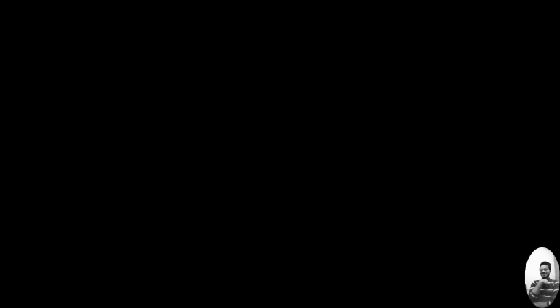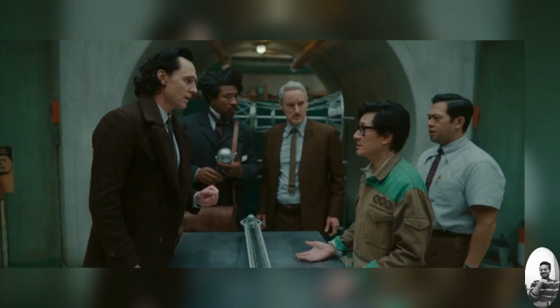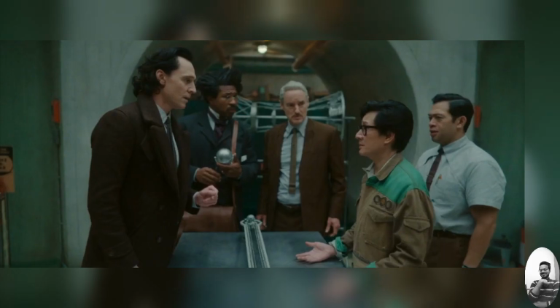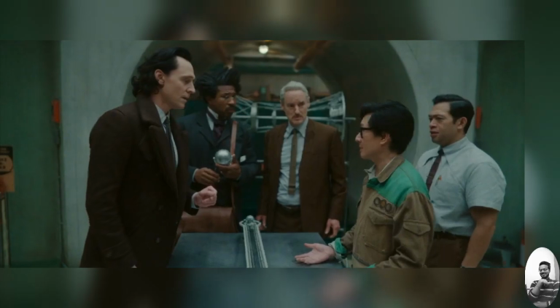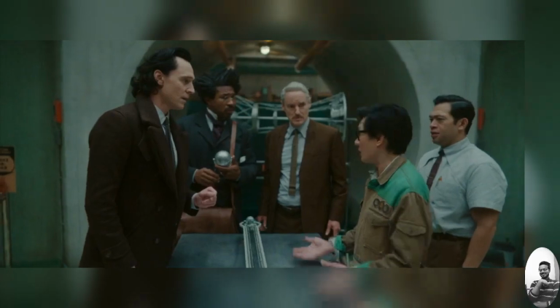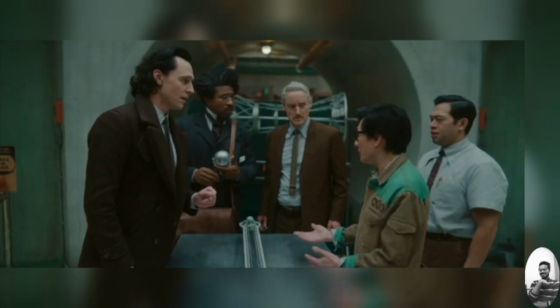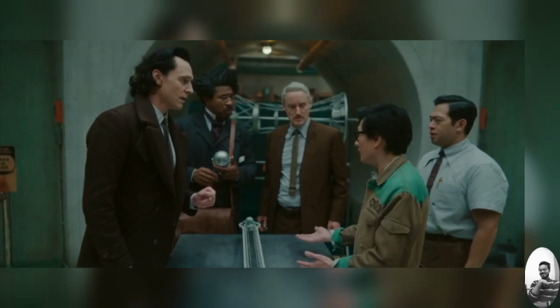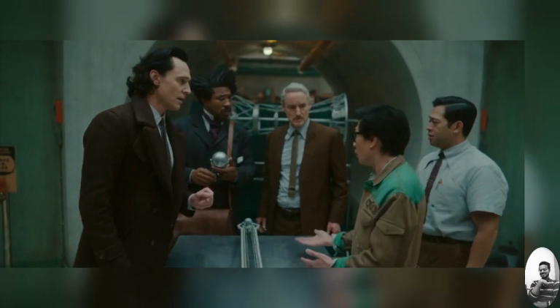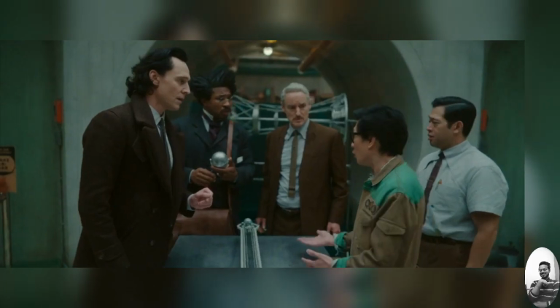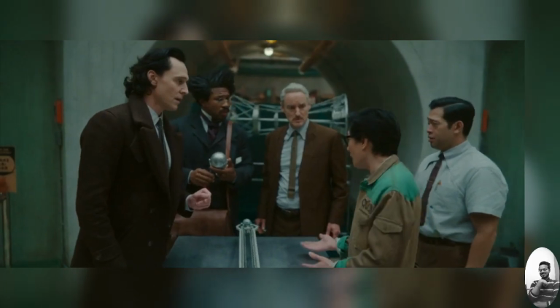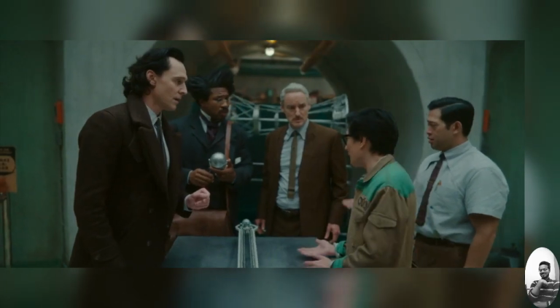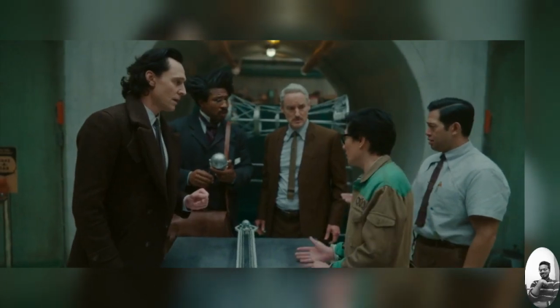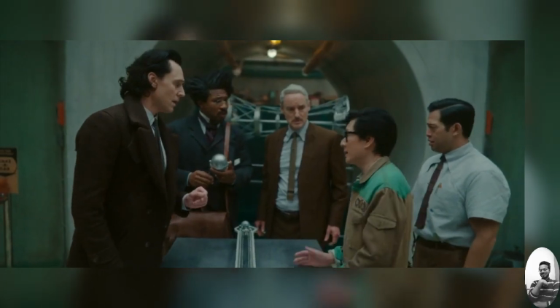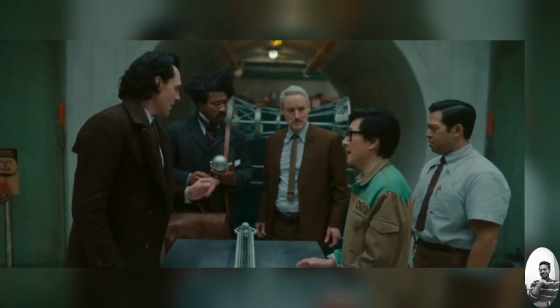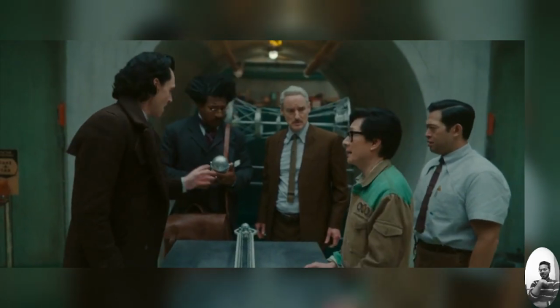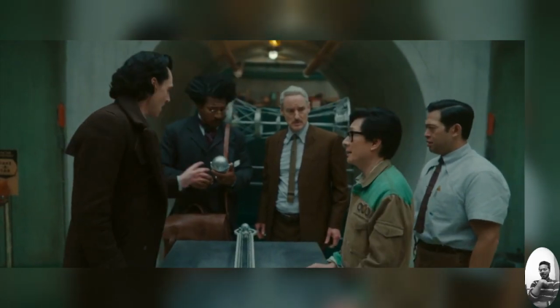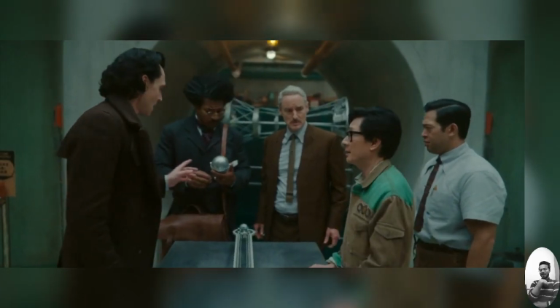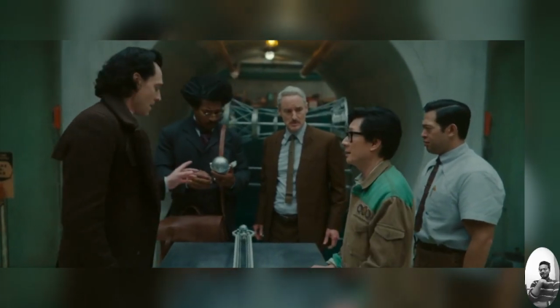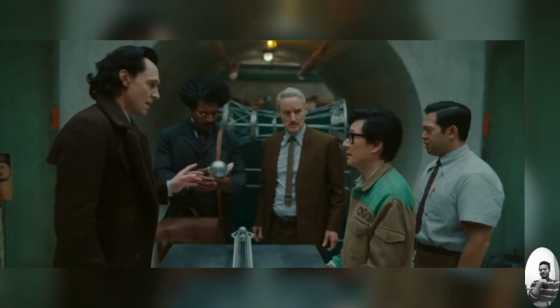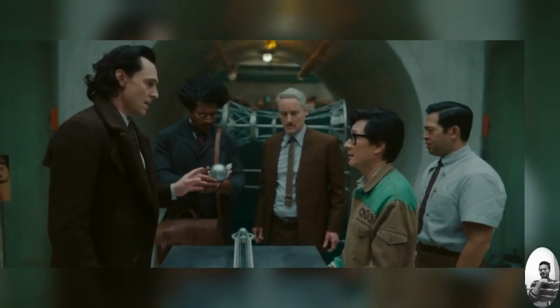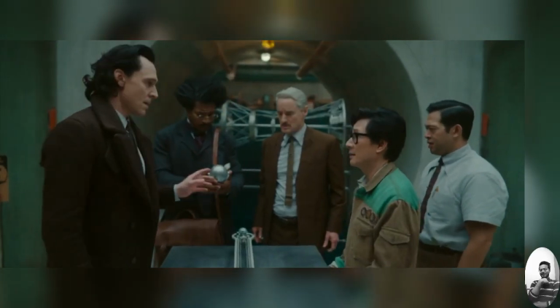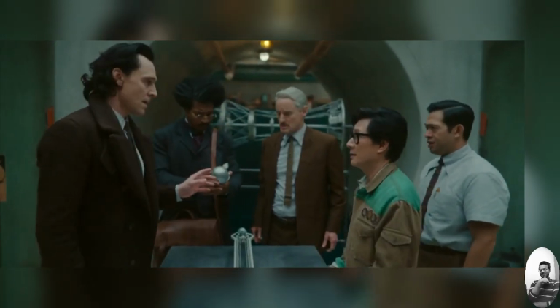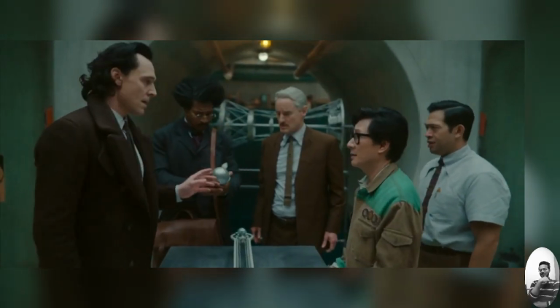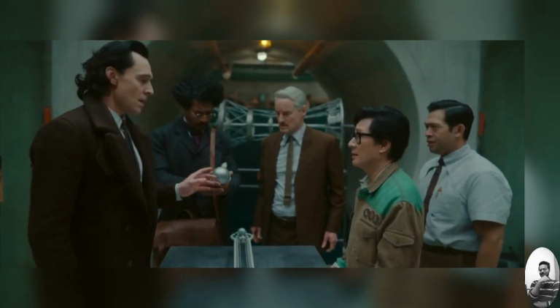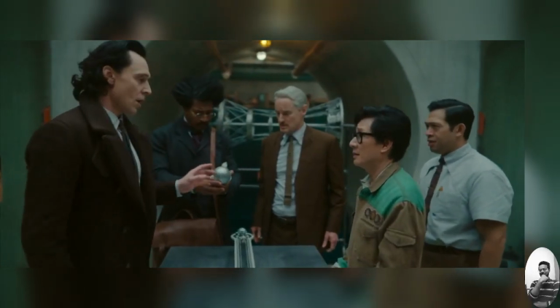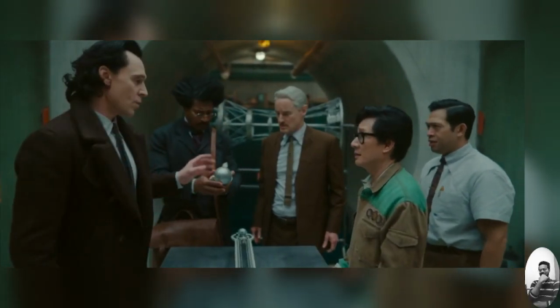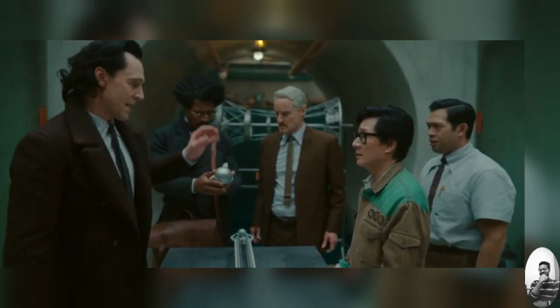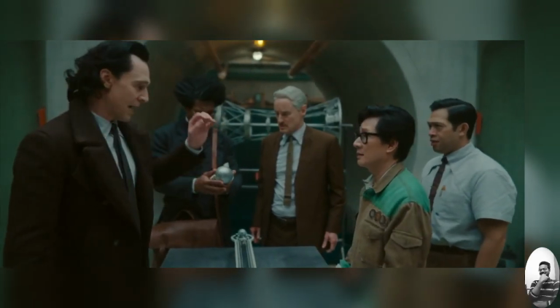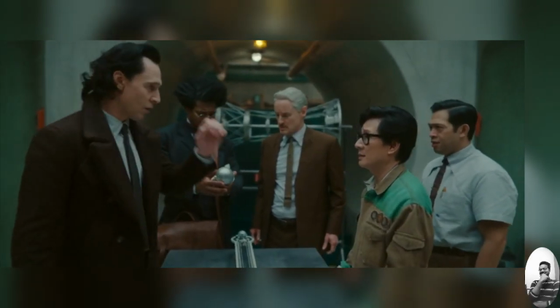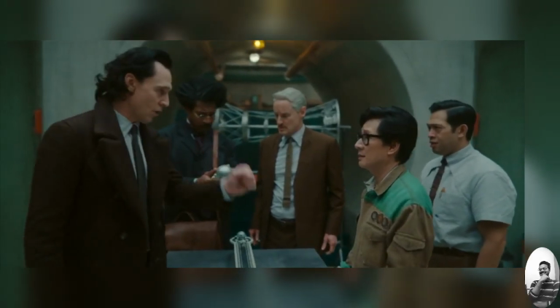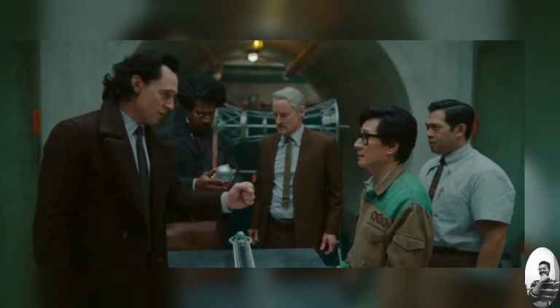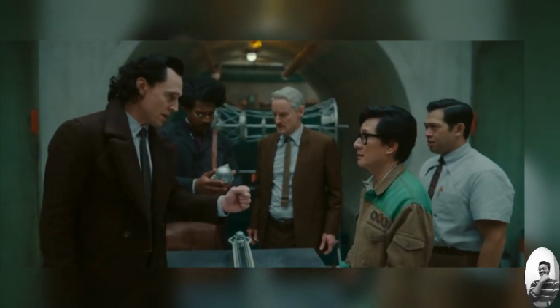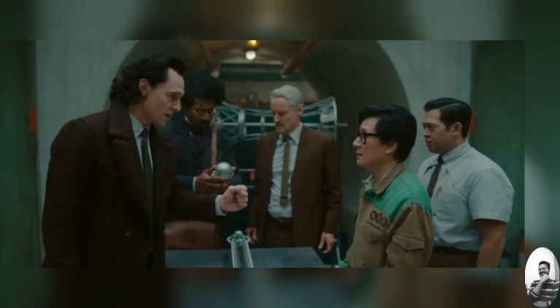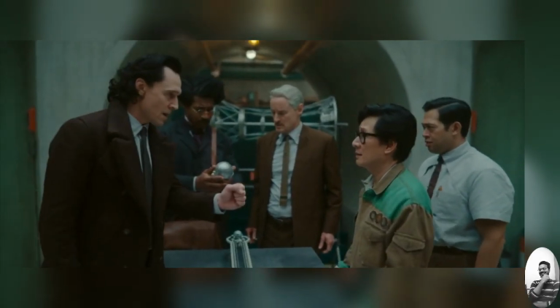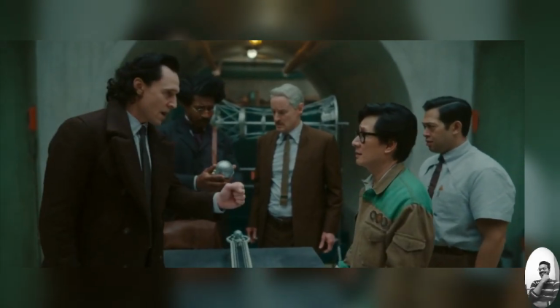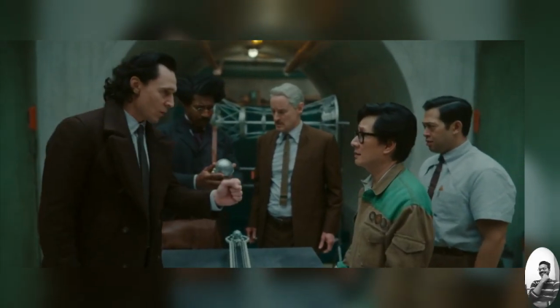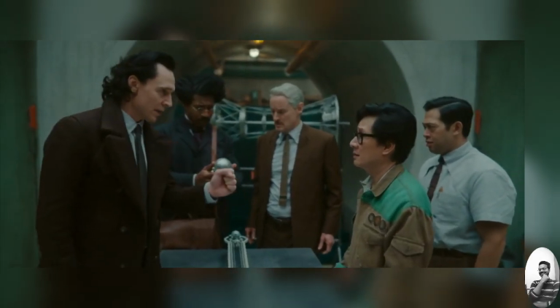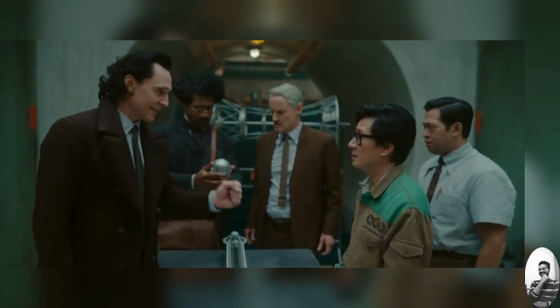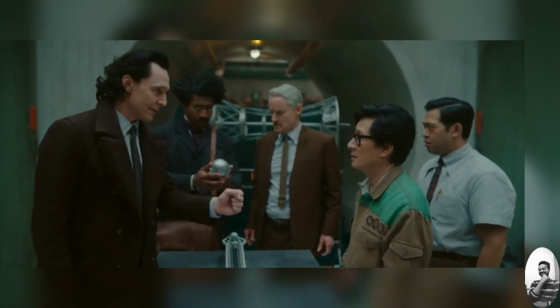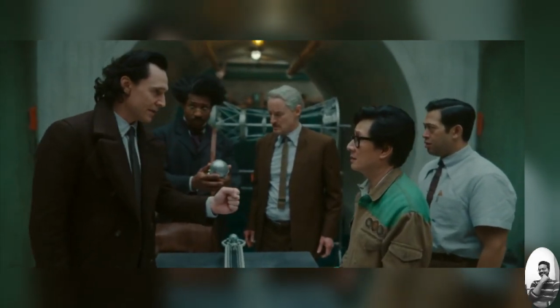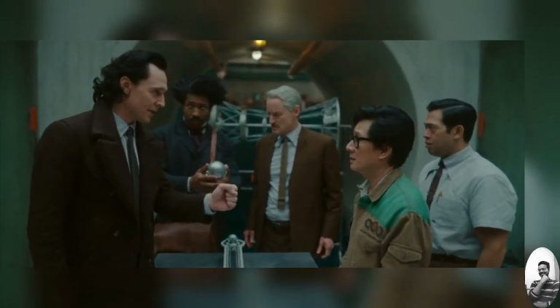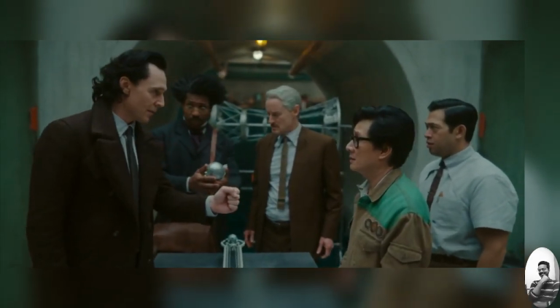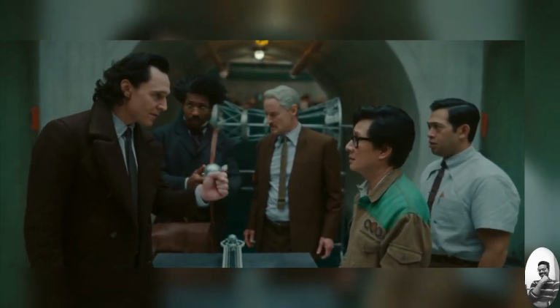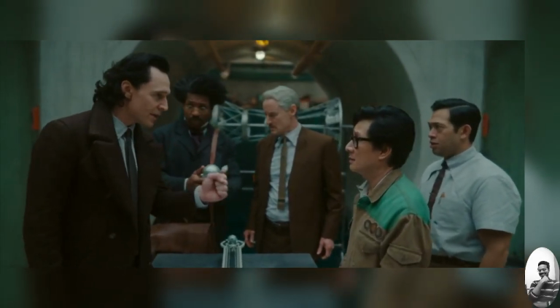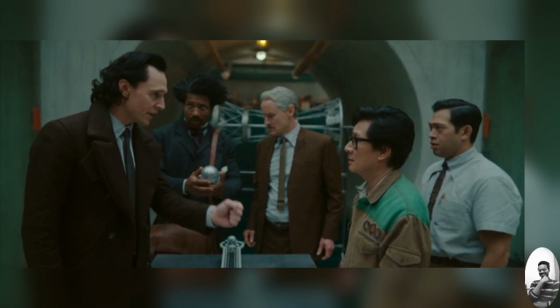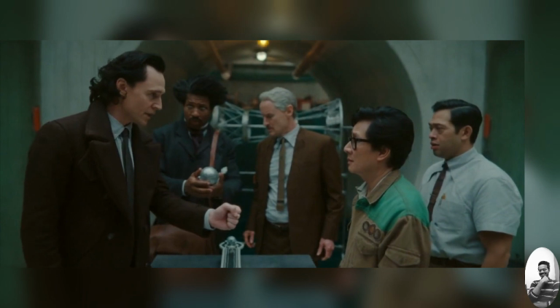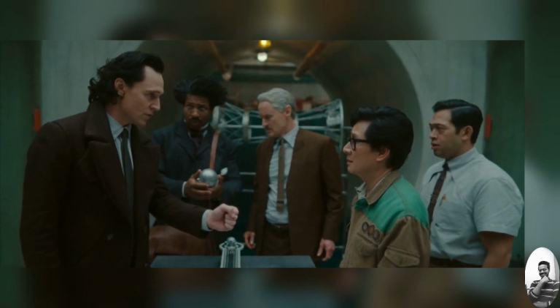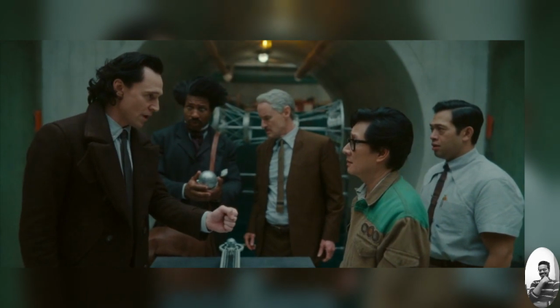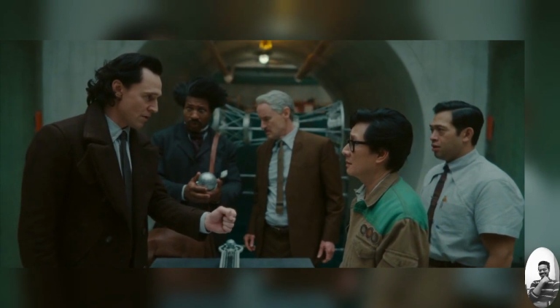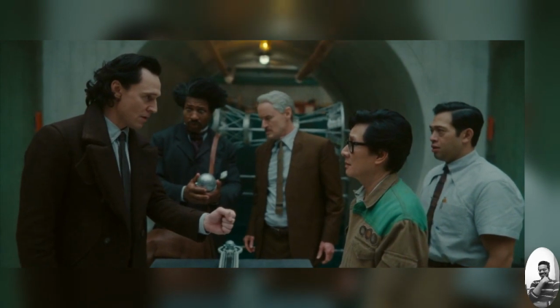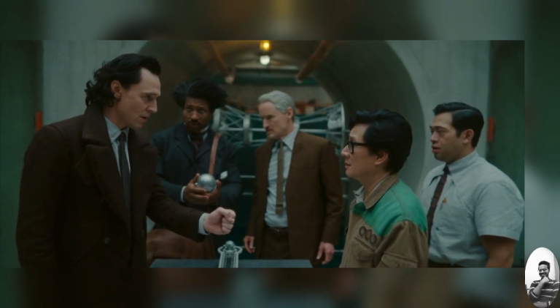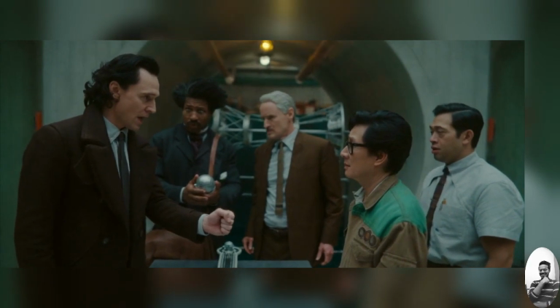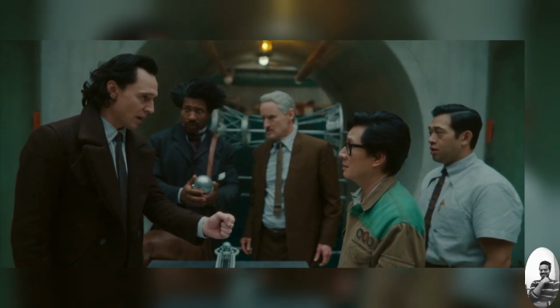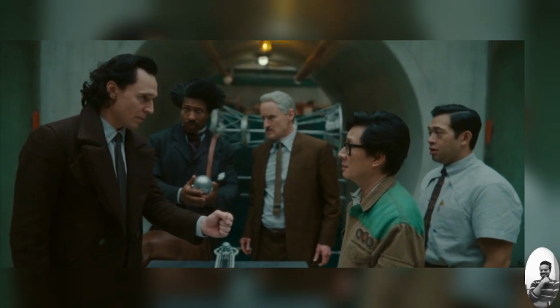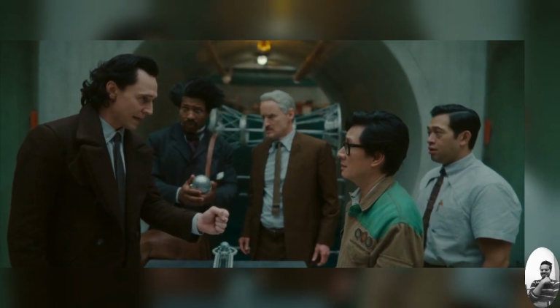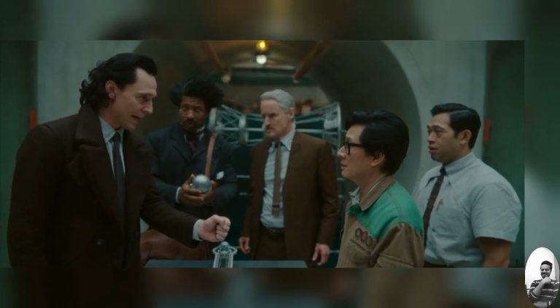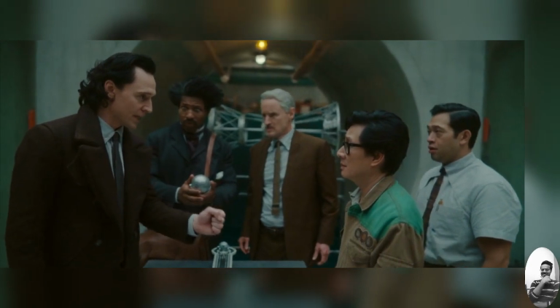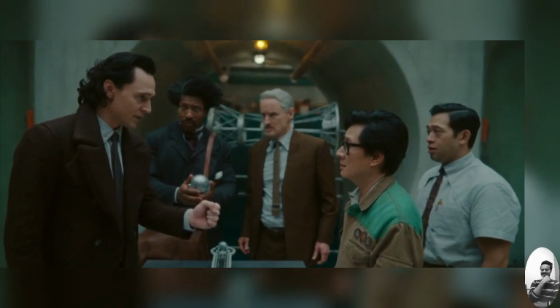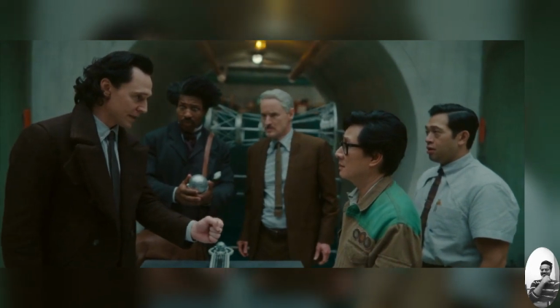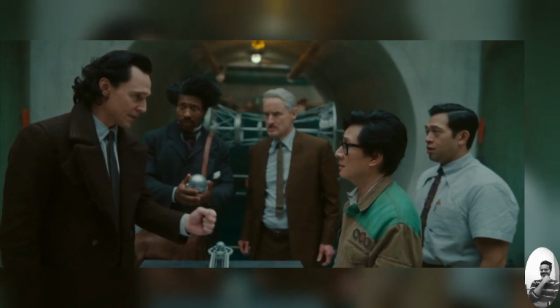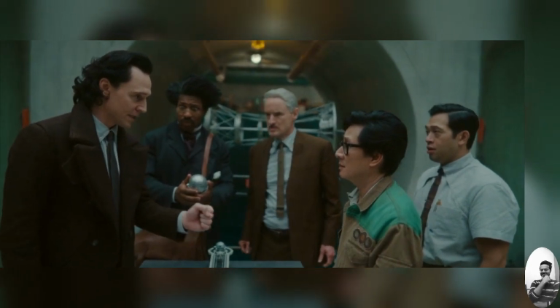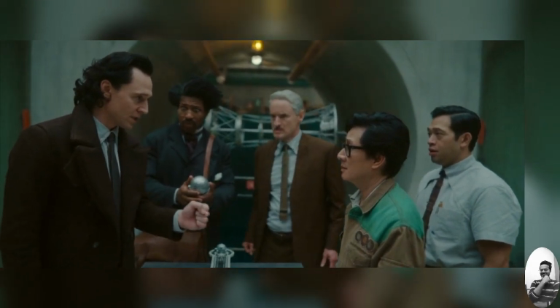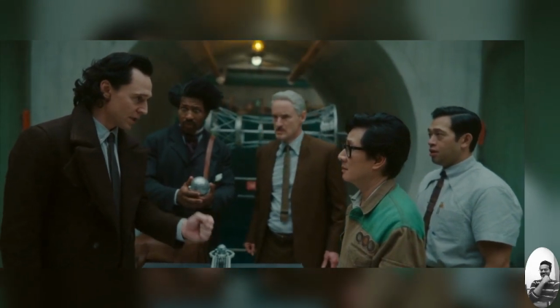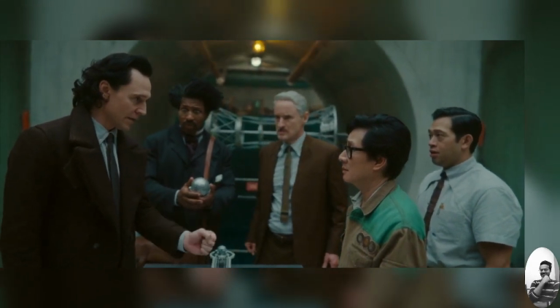I don't even know what I'm looking at. What is that? Obi, how long will it take me to know everything that you know about mechanics, physics, and engineering?